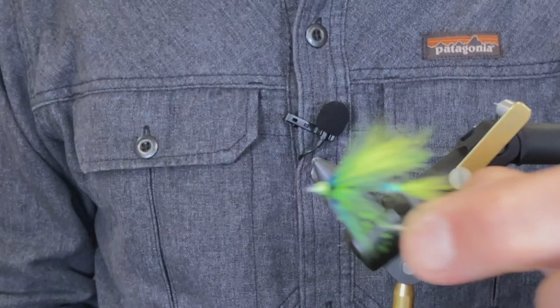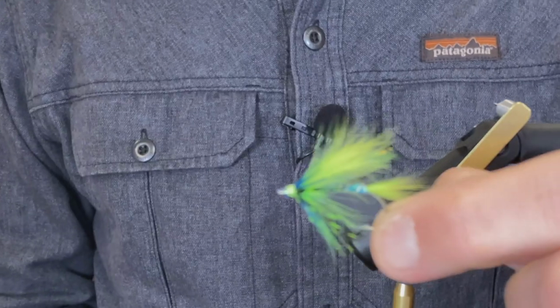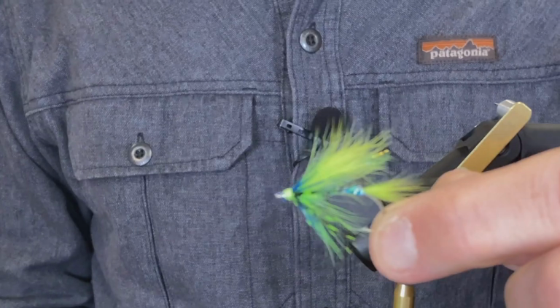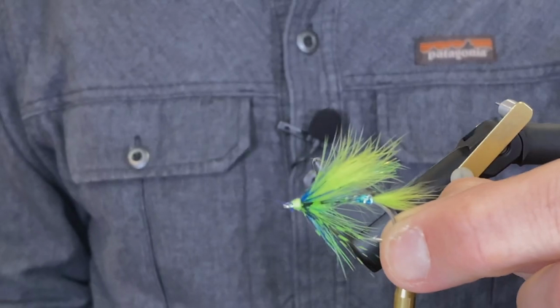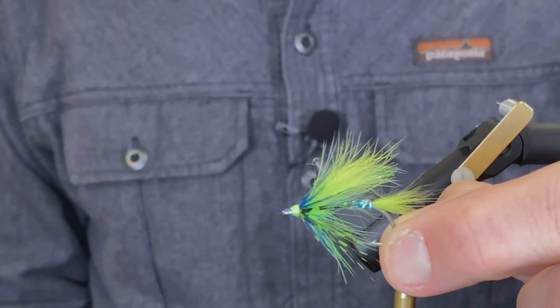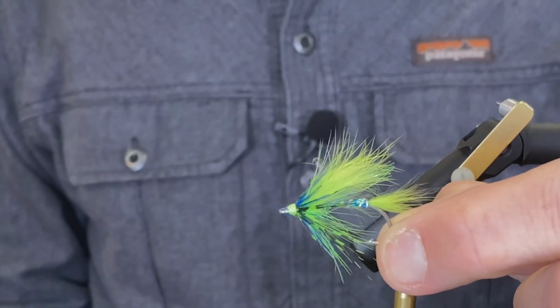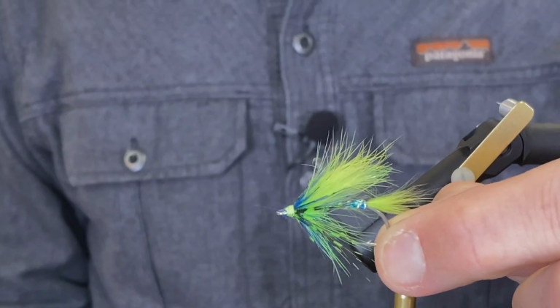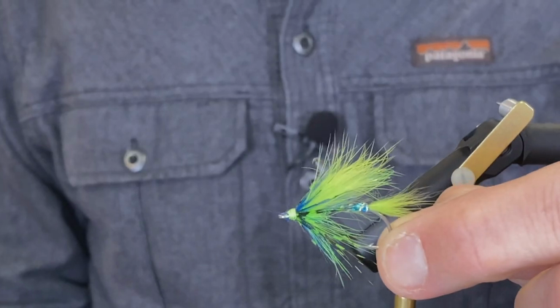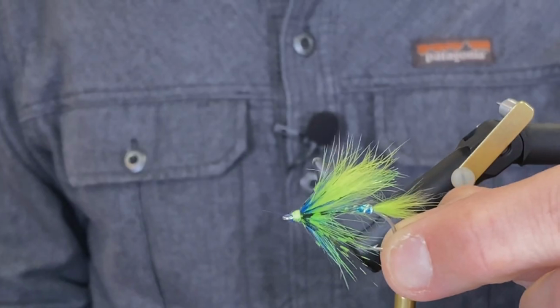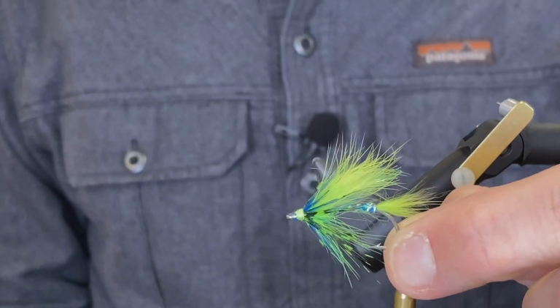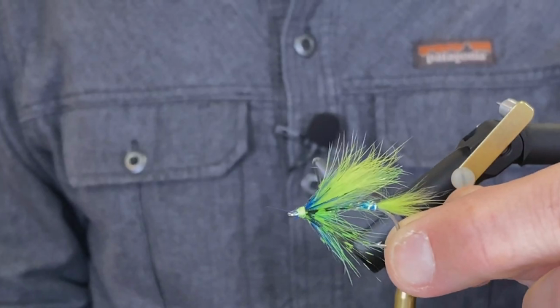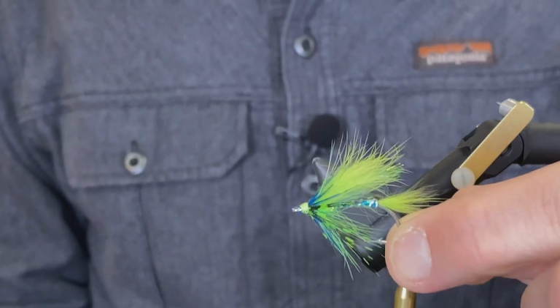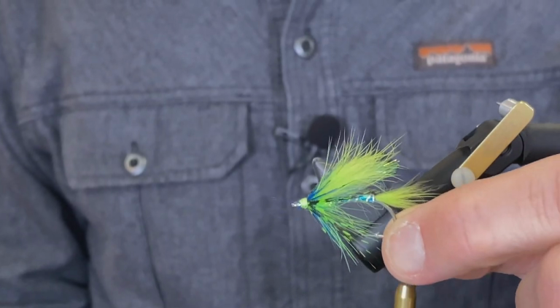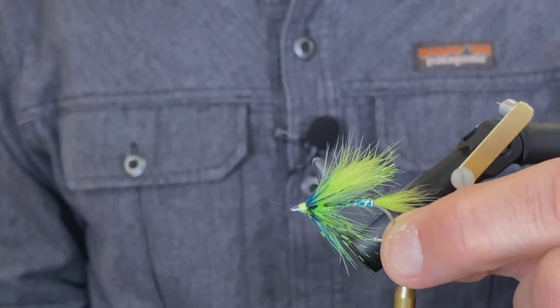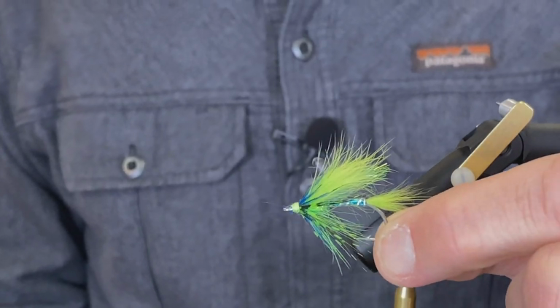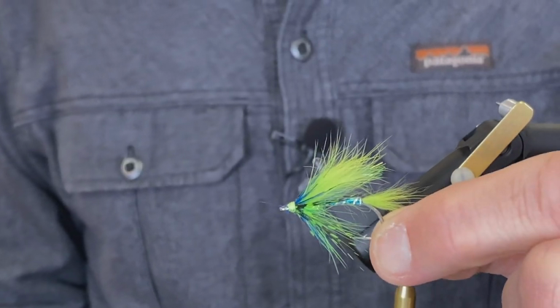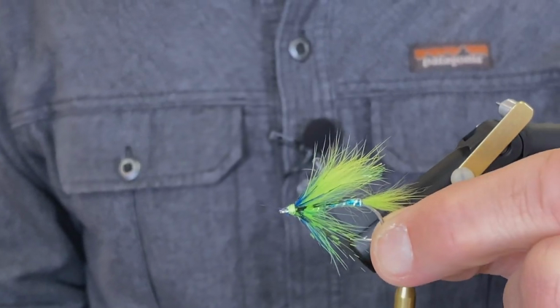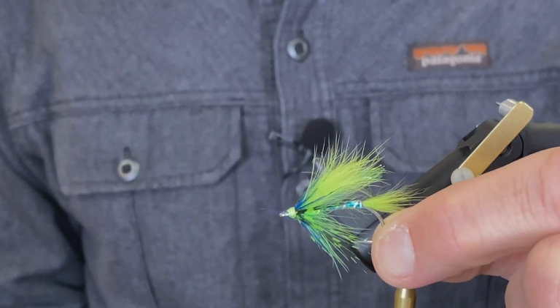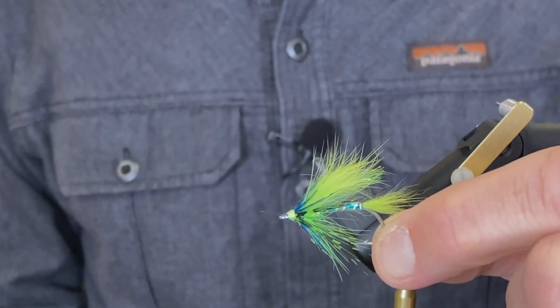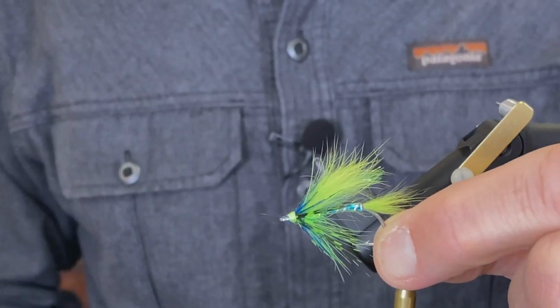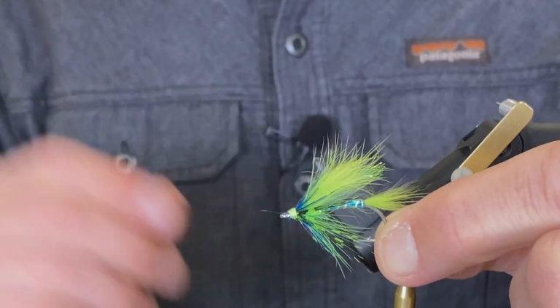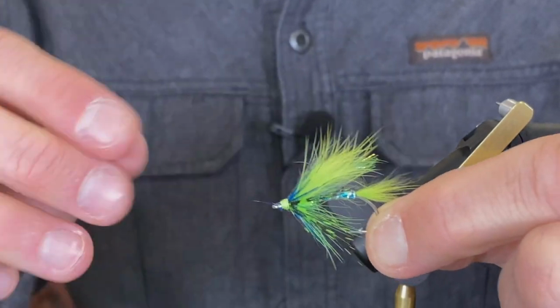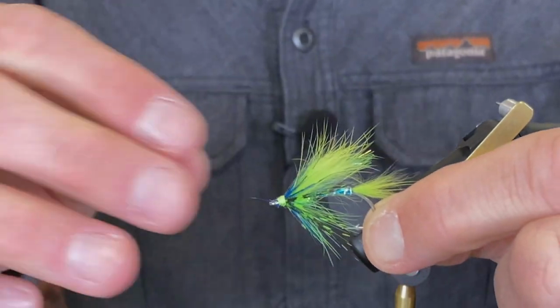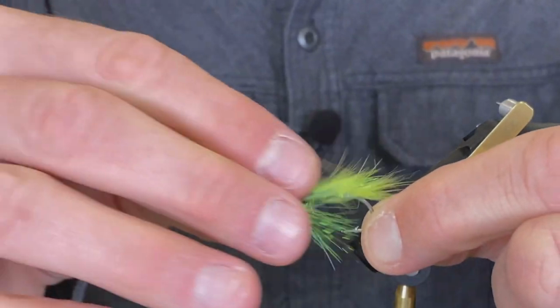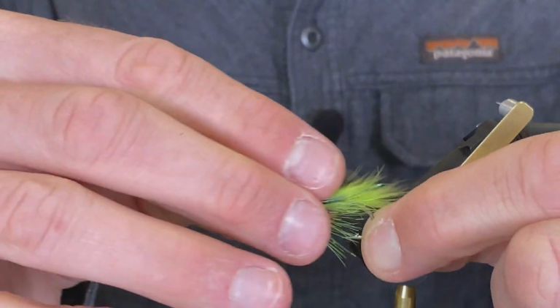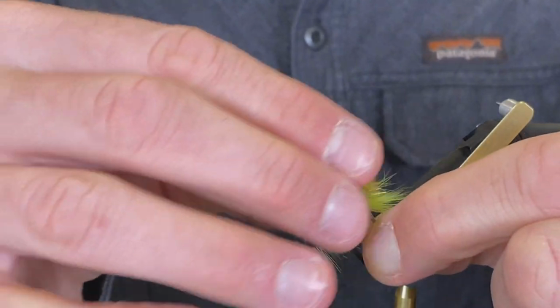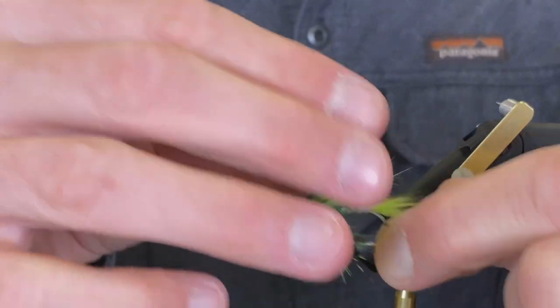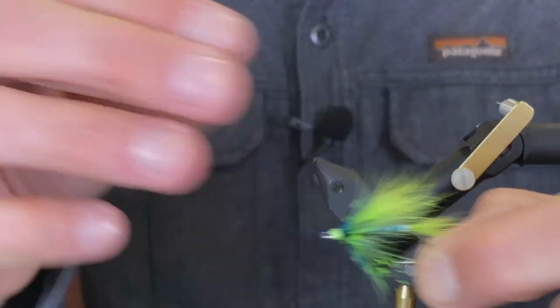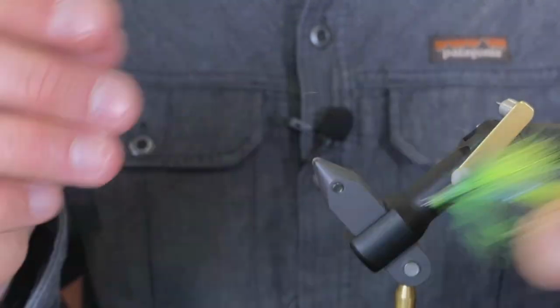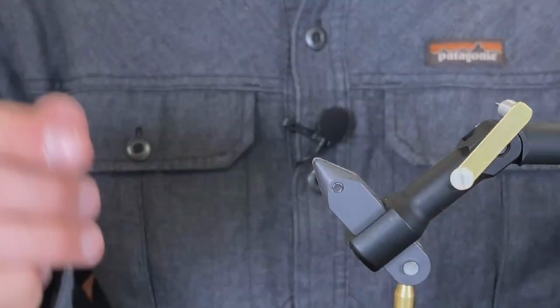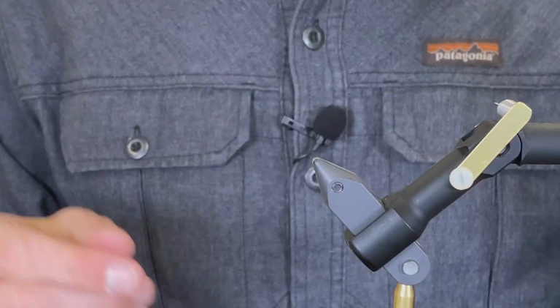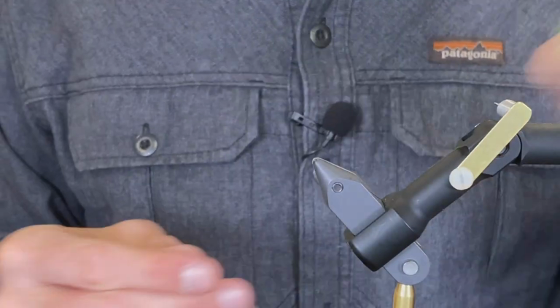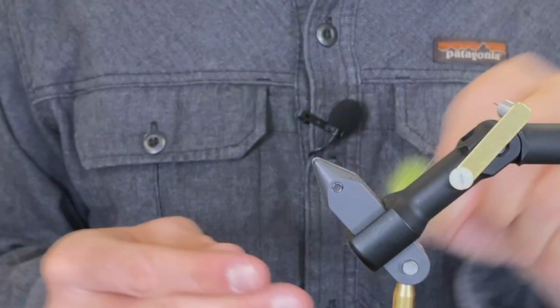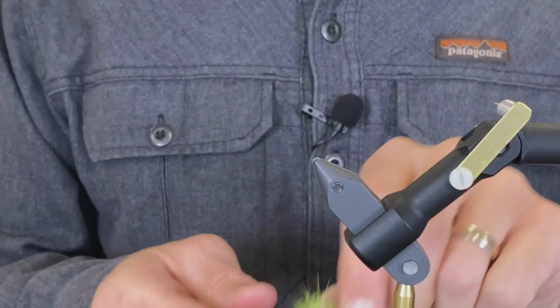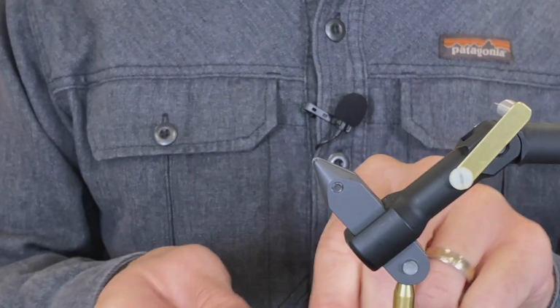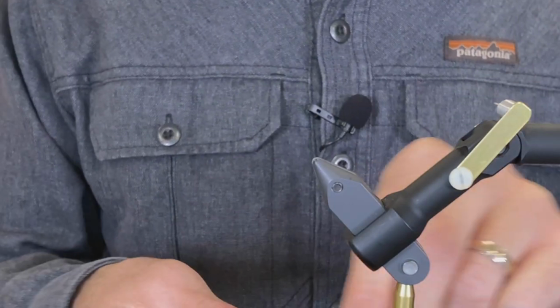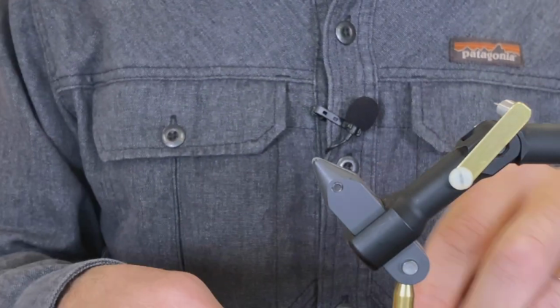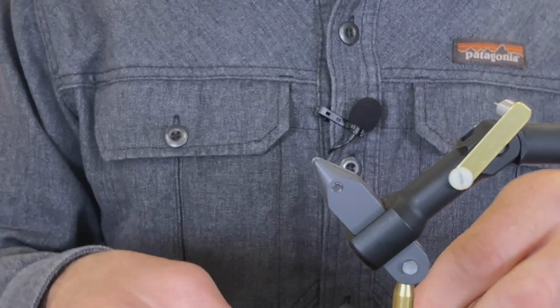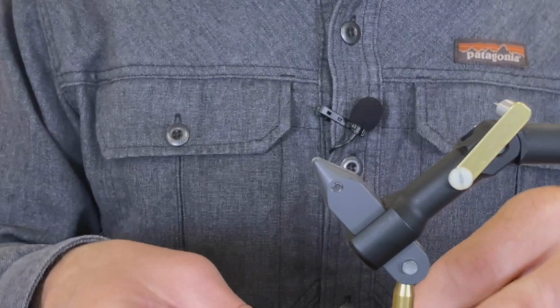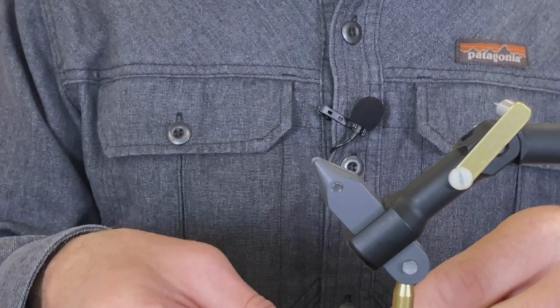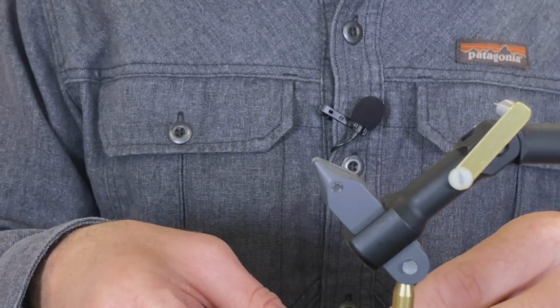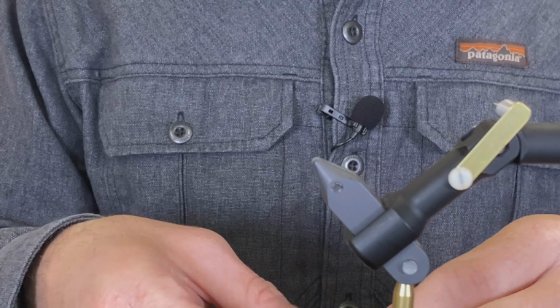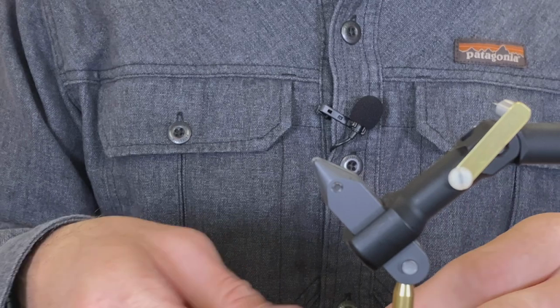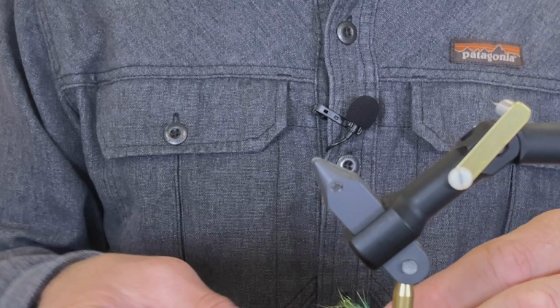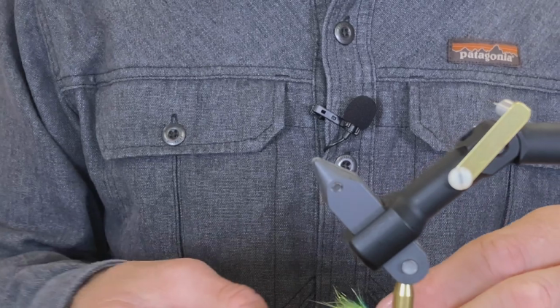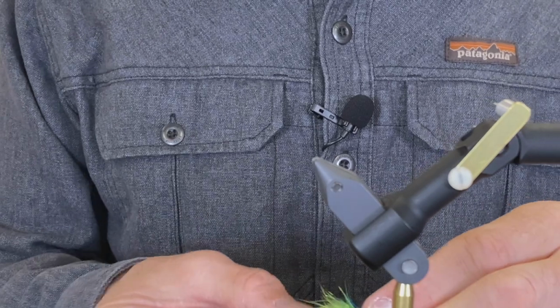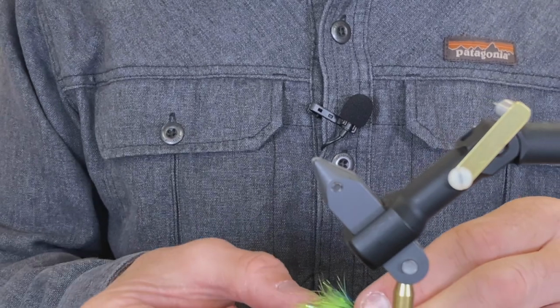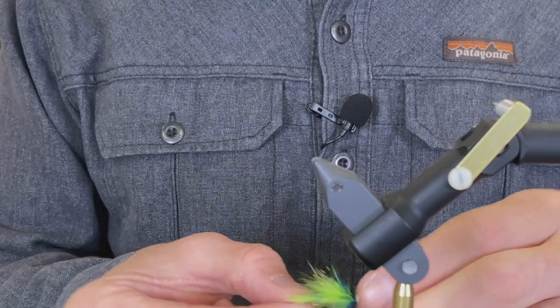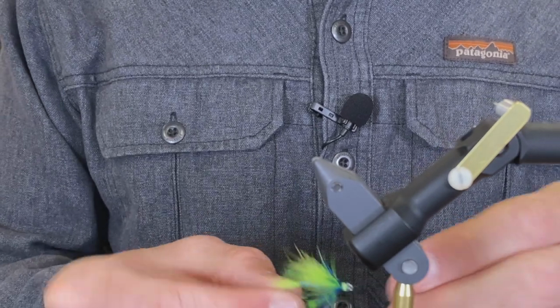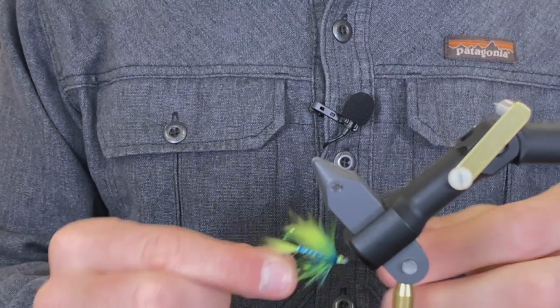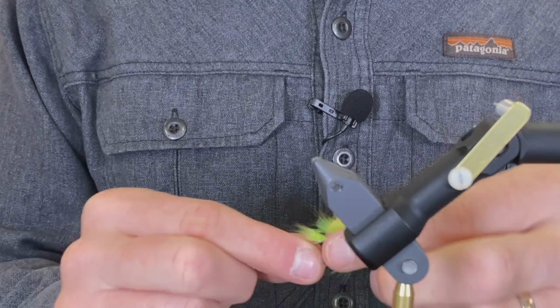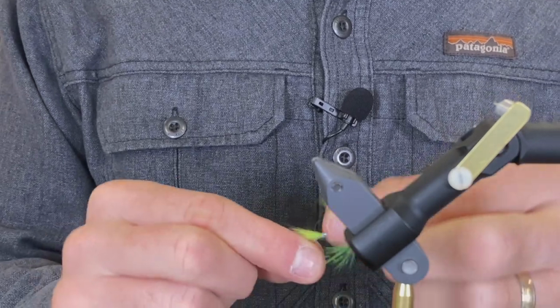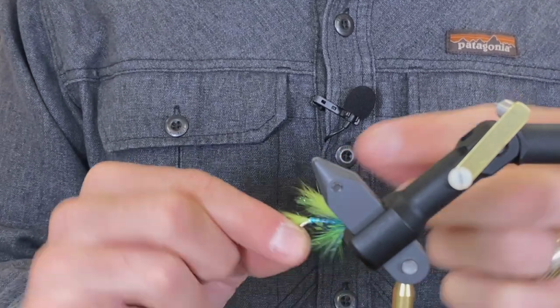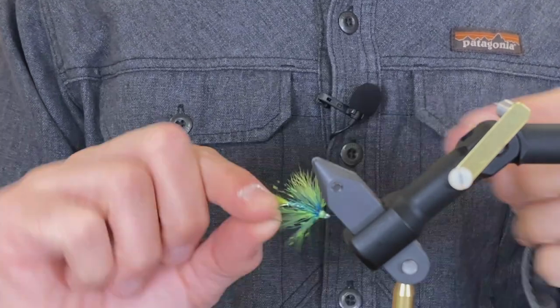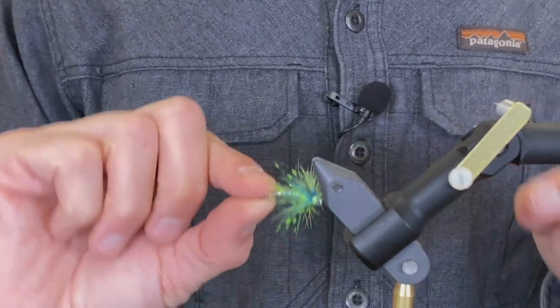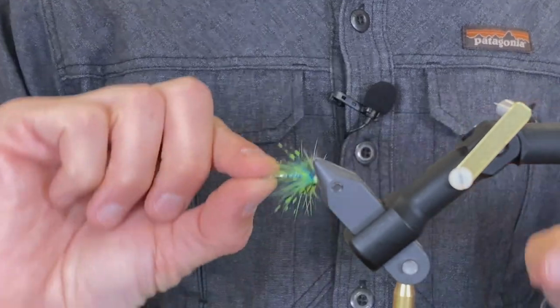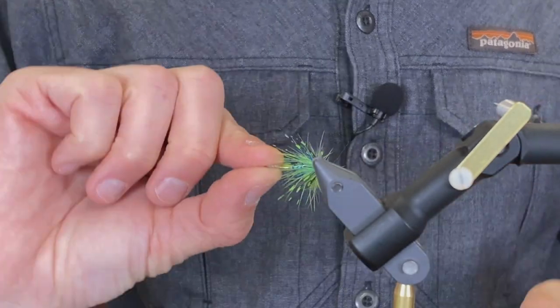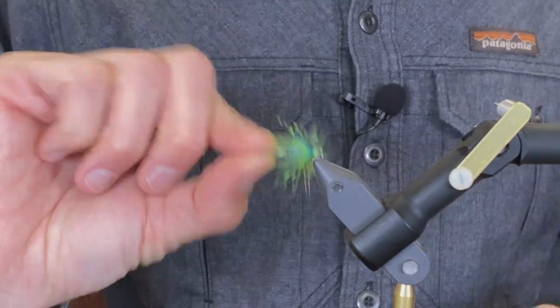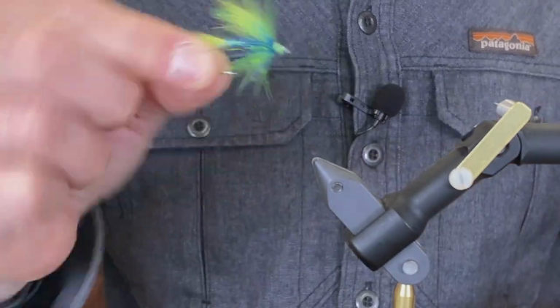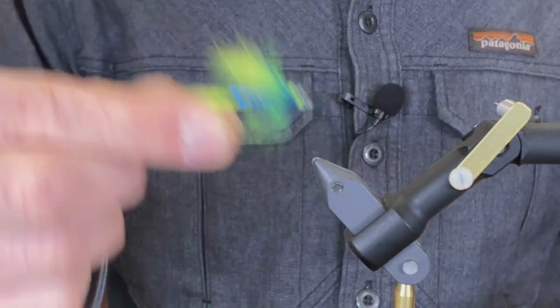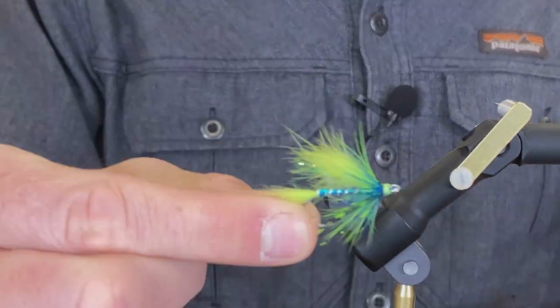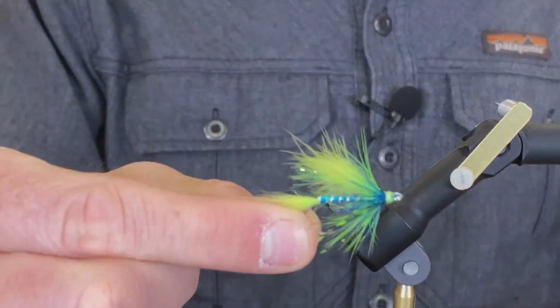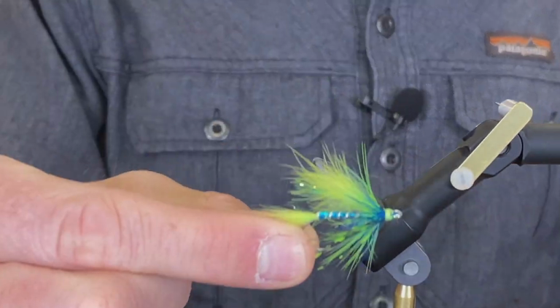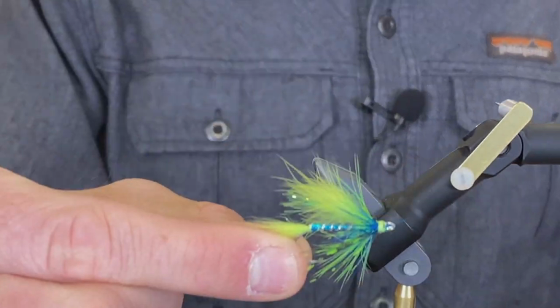There it is — this is the Kibbles and Bits. Great fly for chums, coho, all sorts of fun stuff.